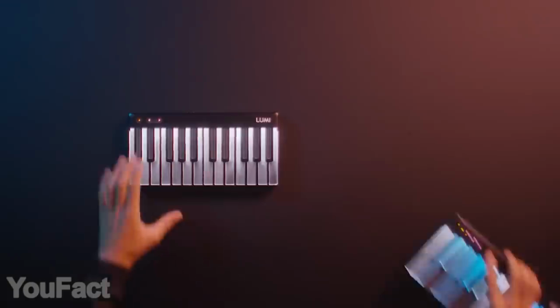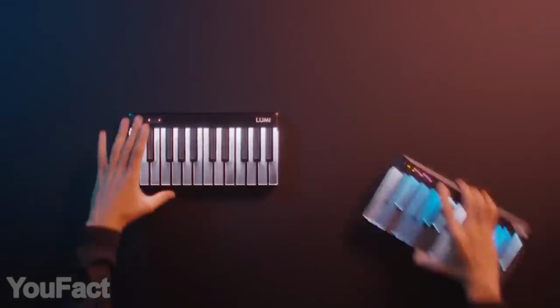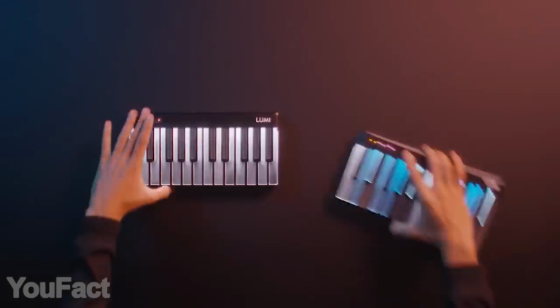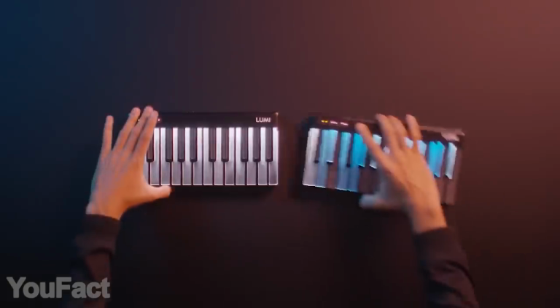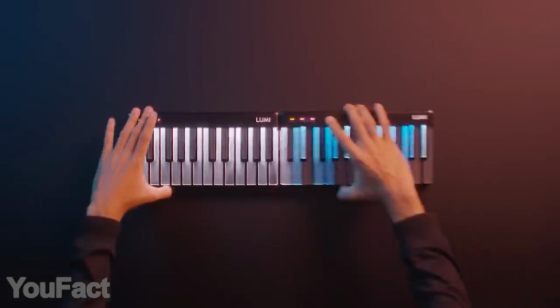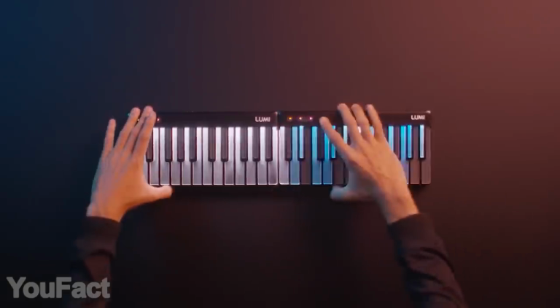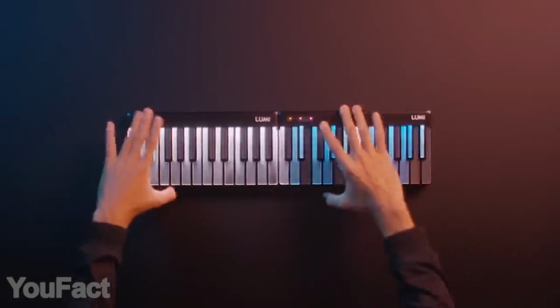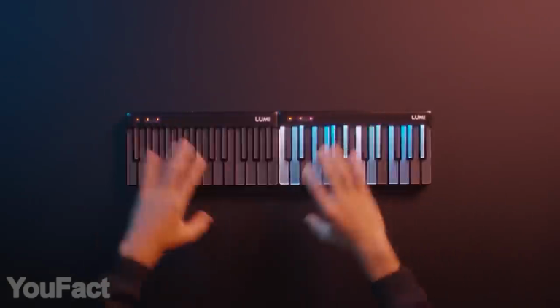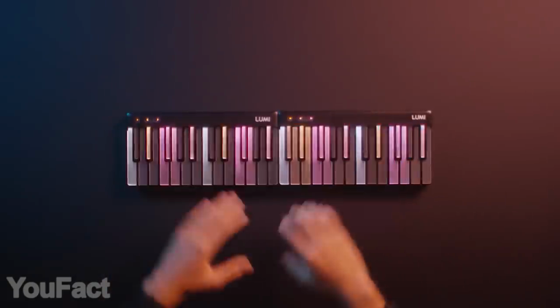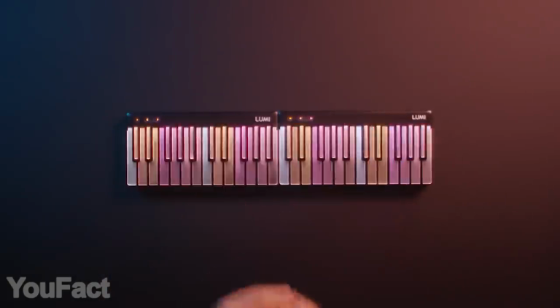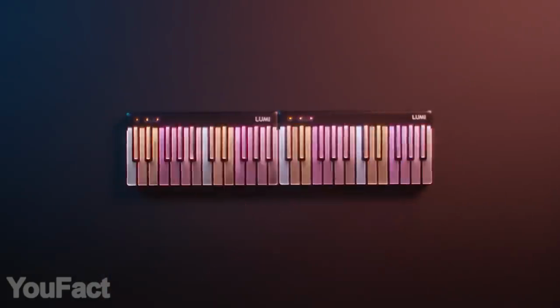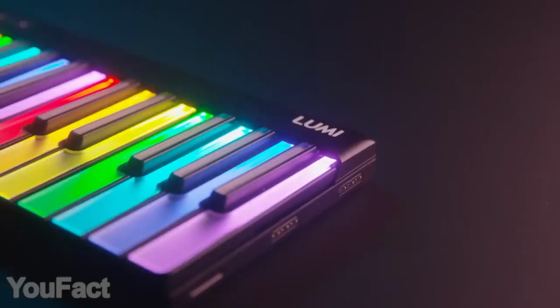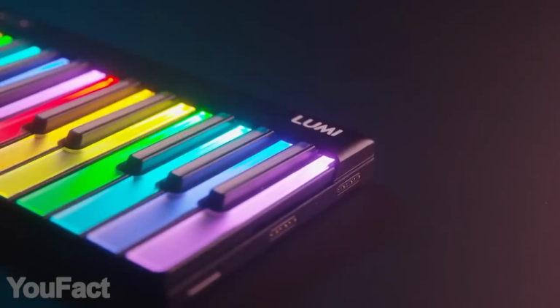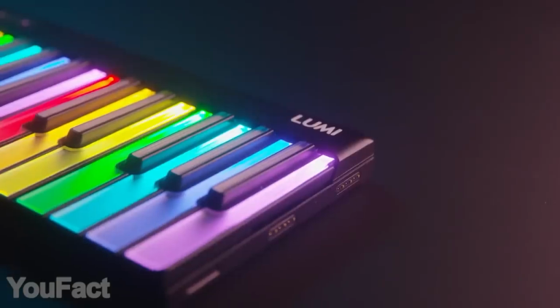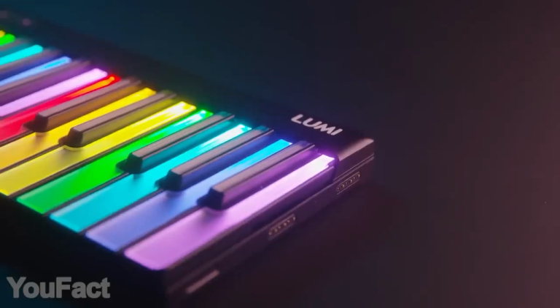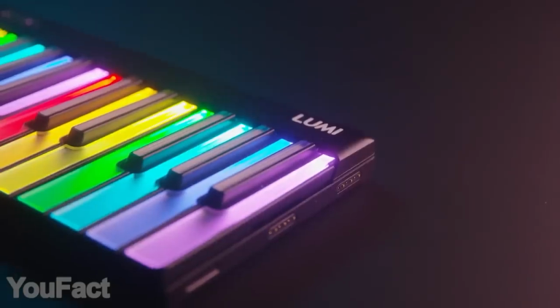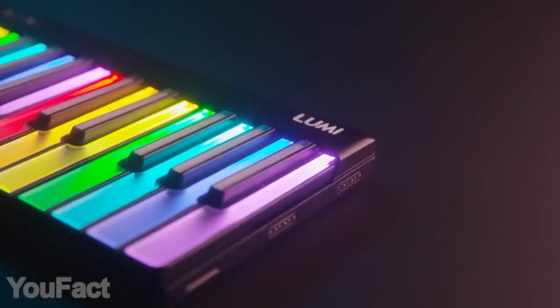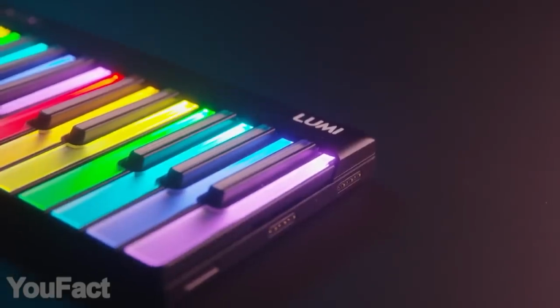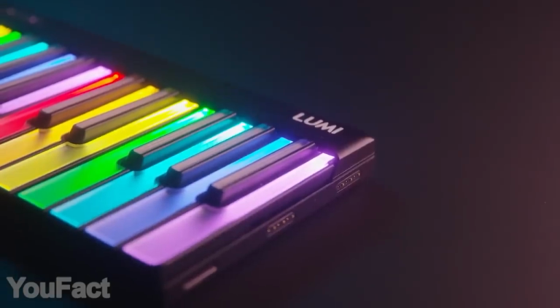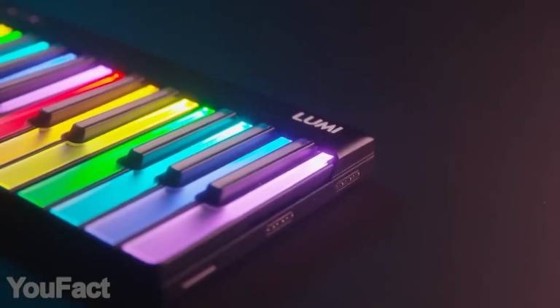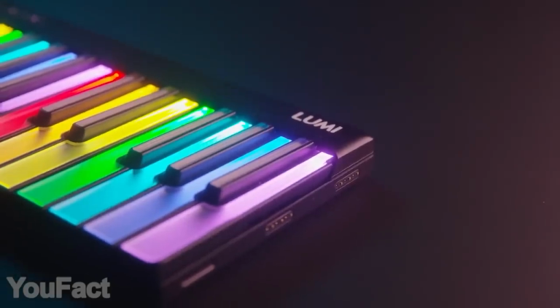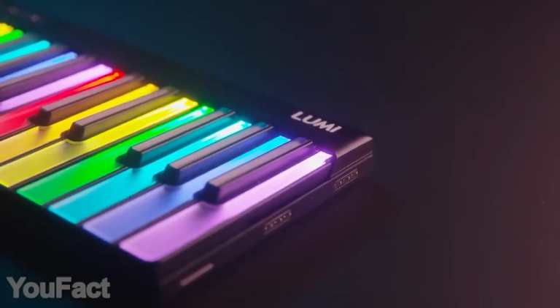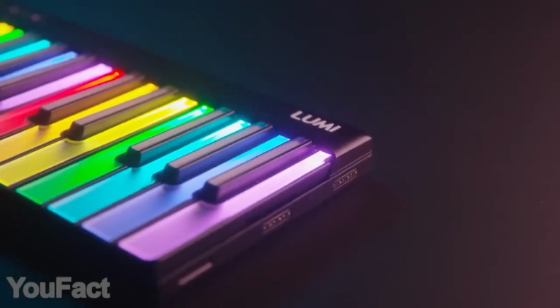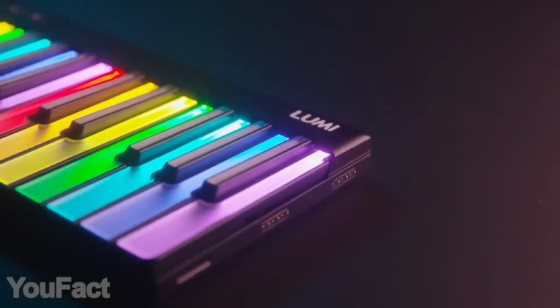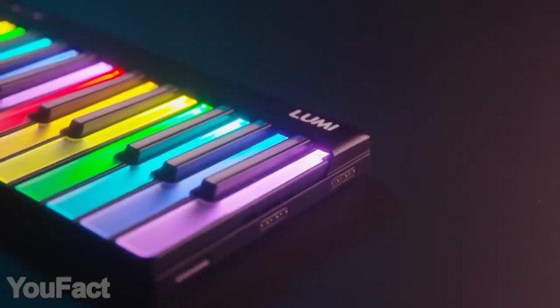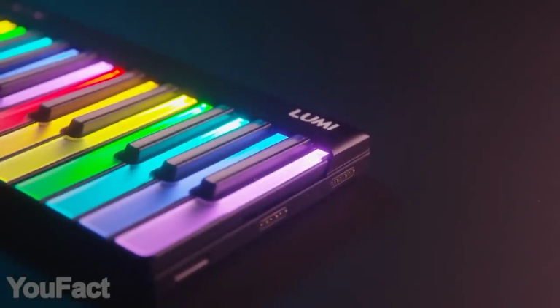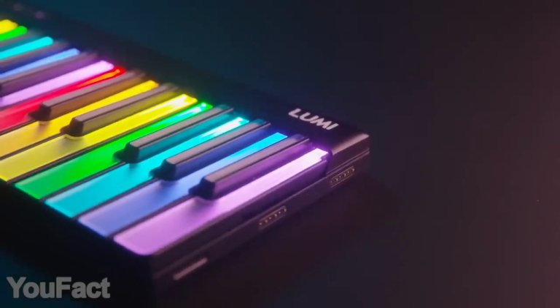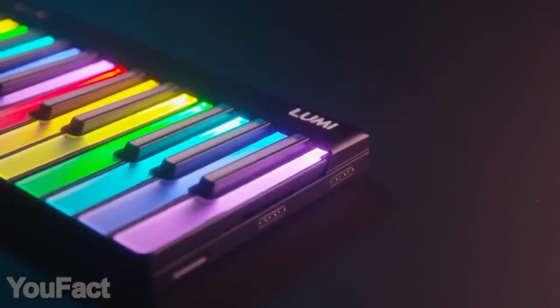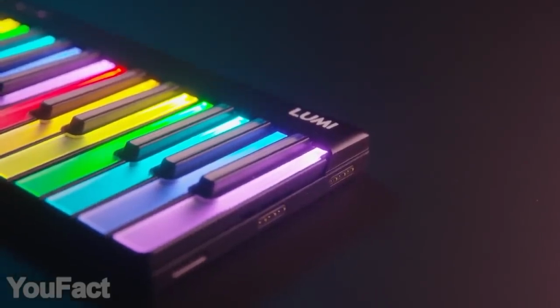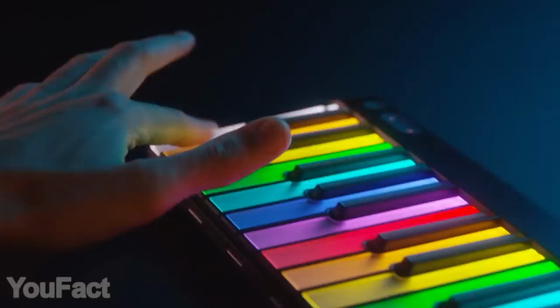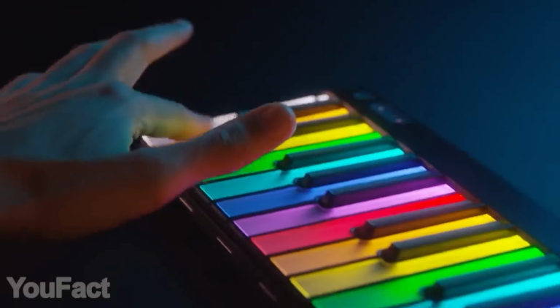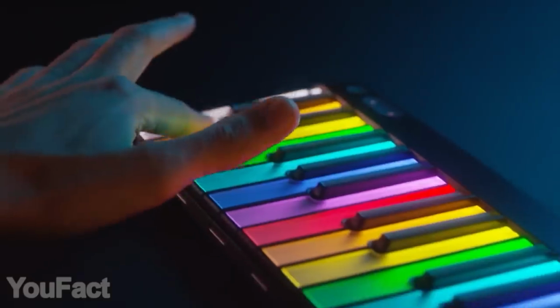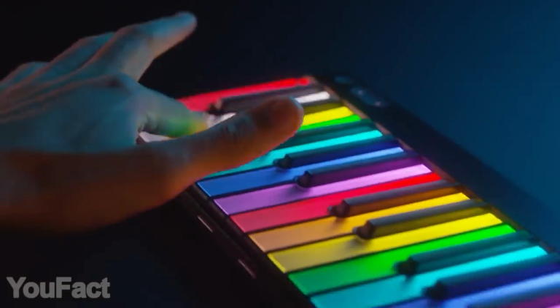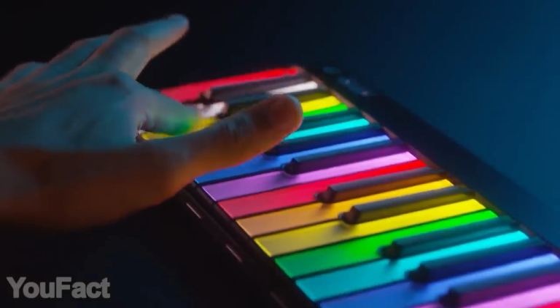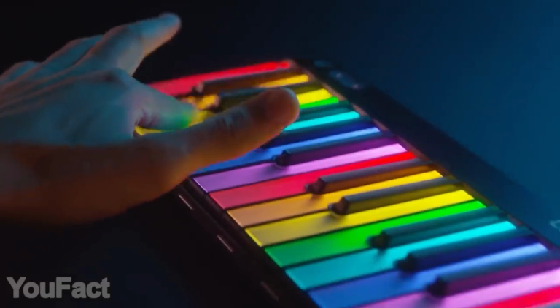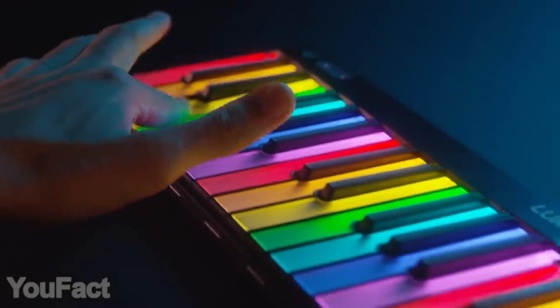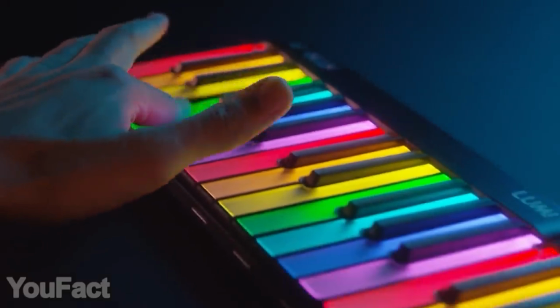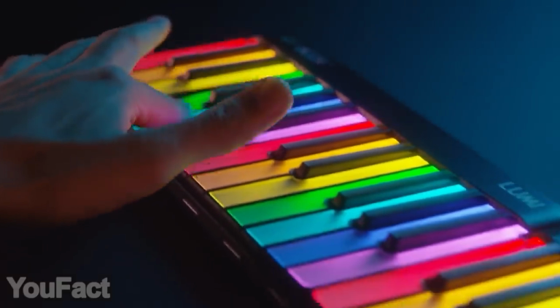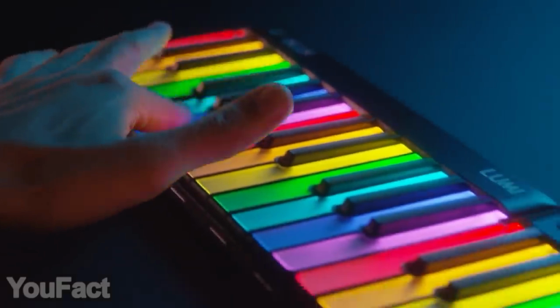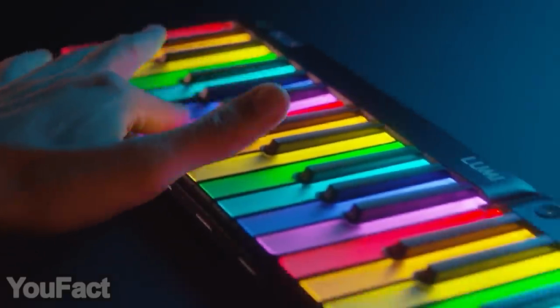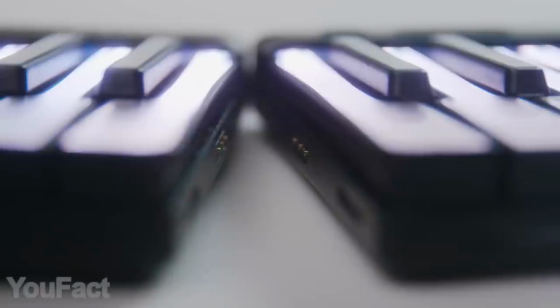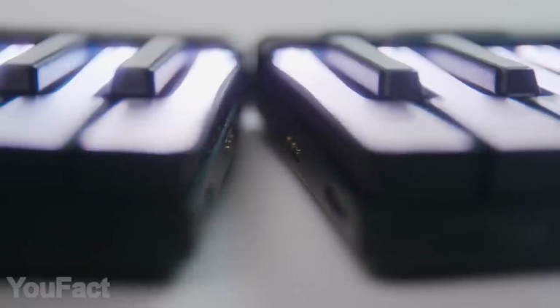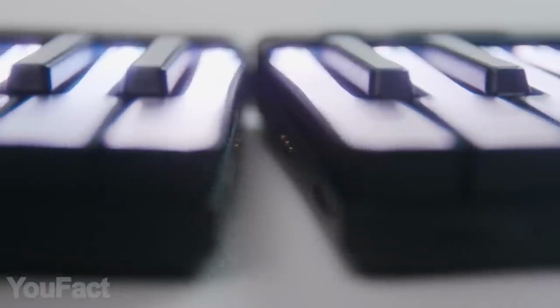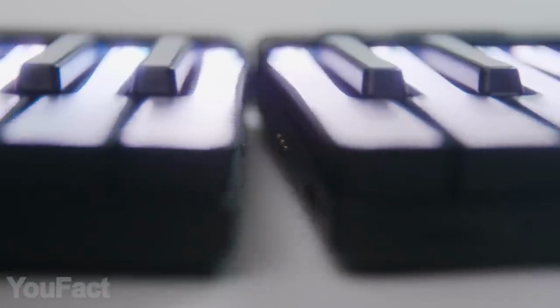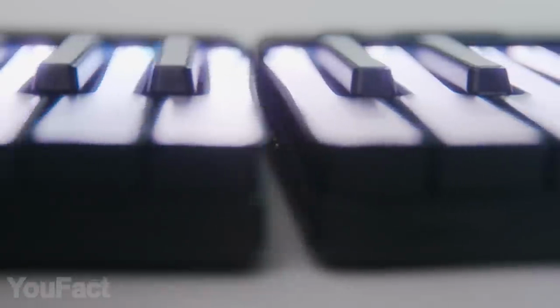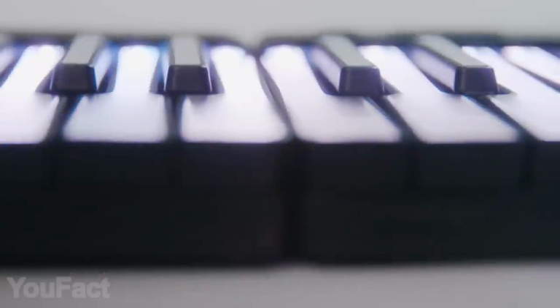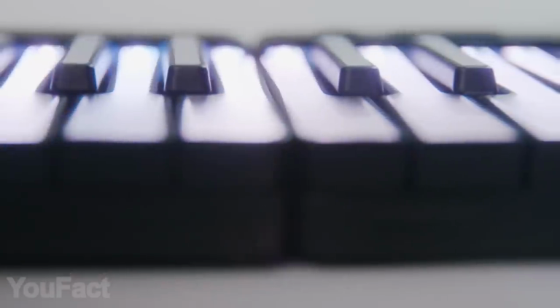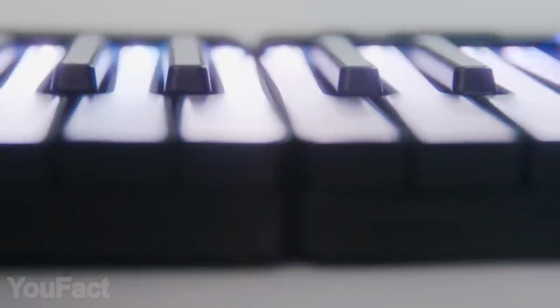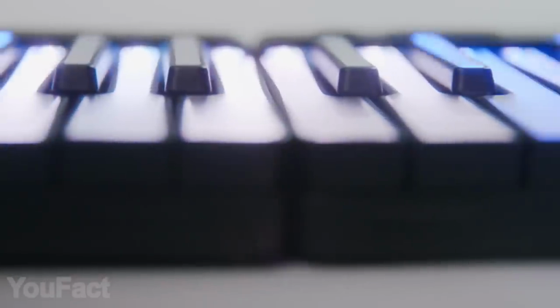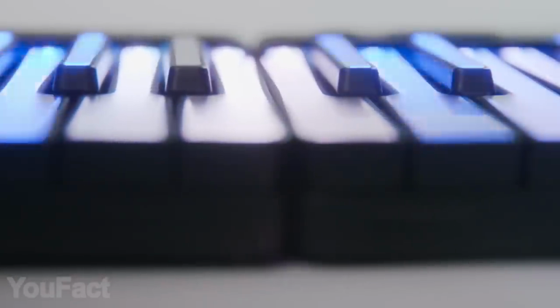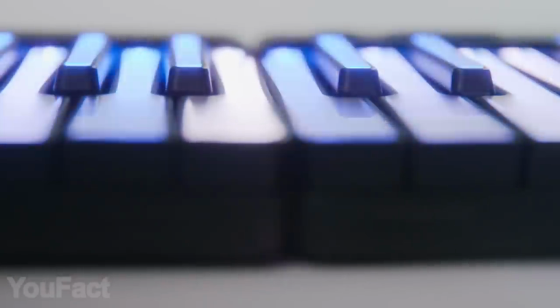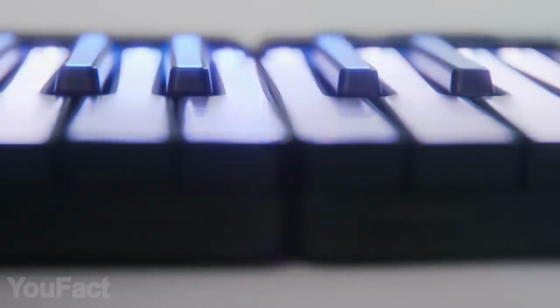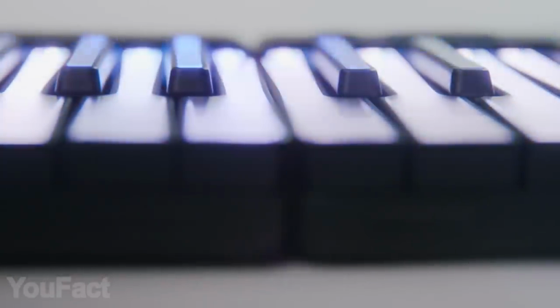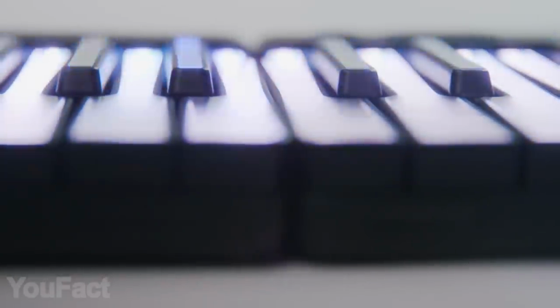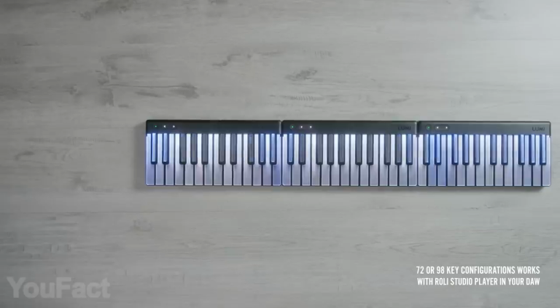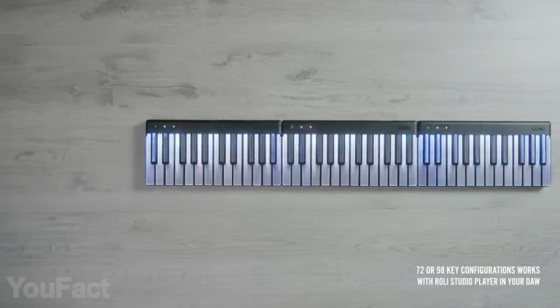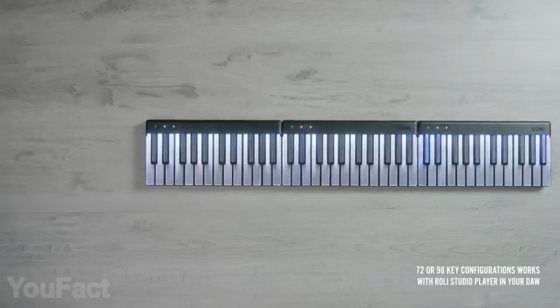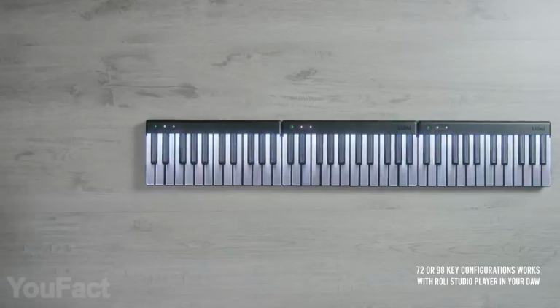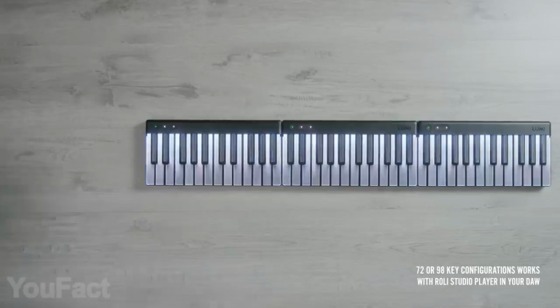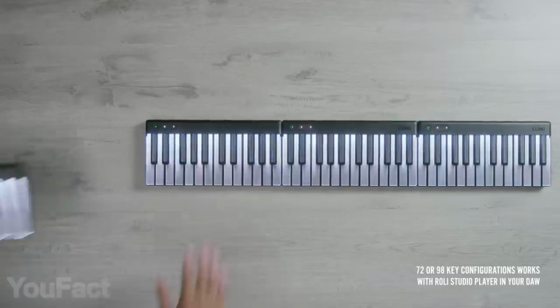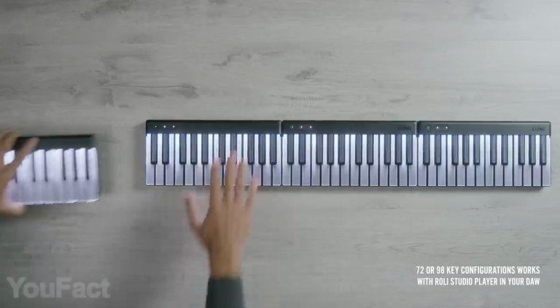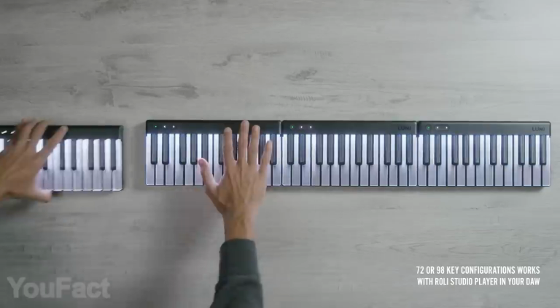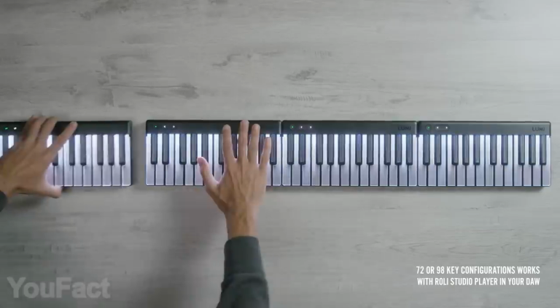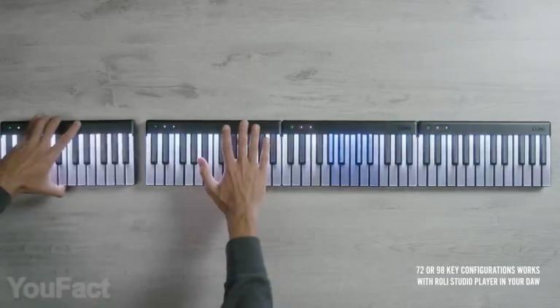Not enough keys? Expand its number since it's a modular keyboard, or create your own working space using some additional accessories.